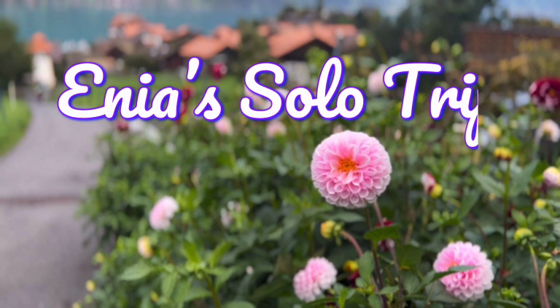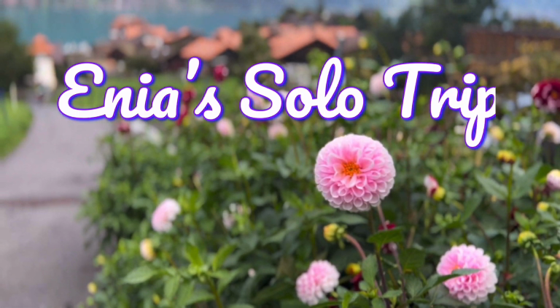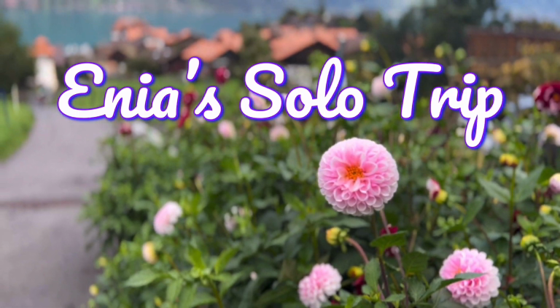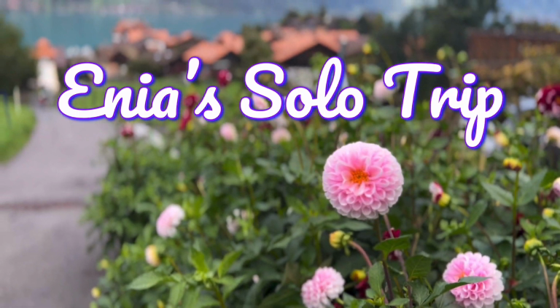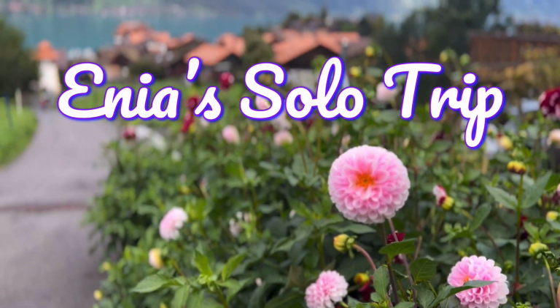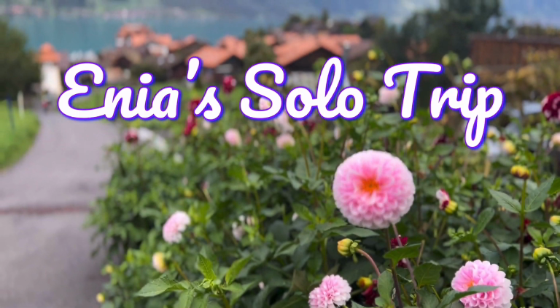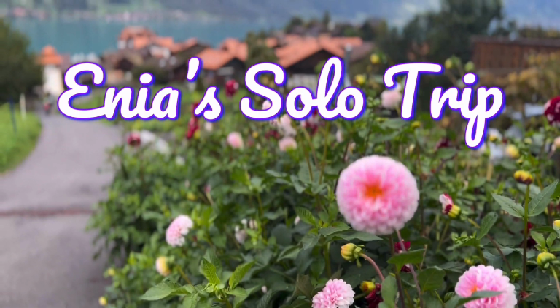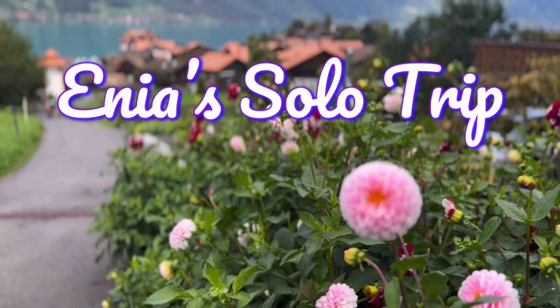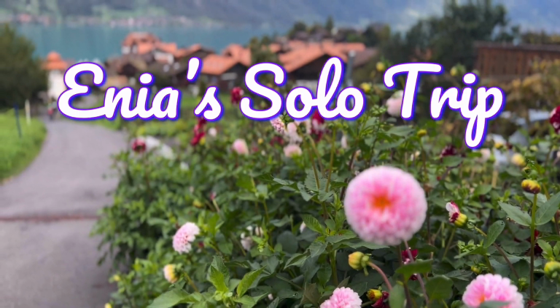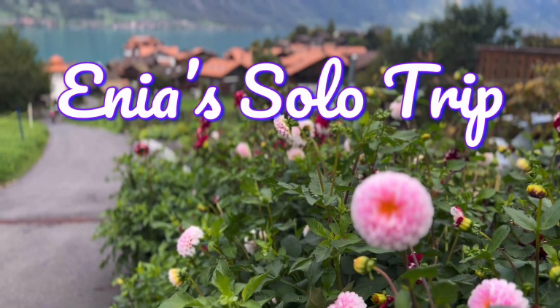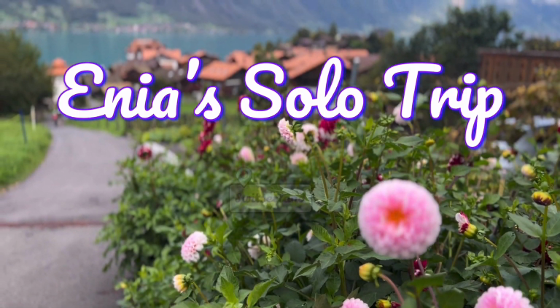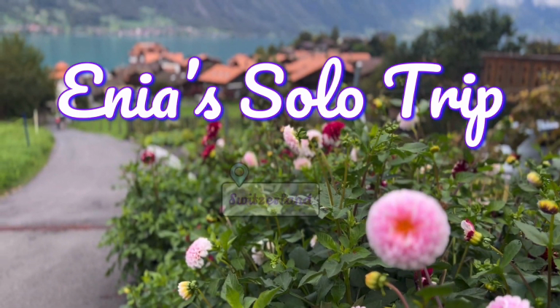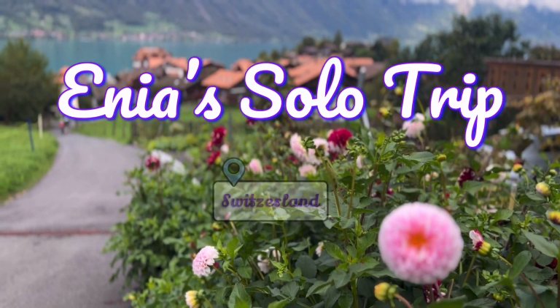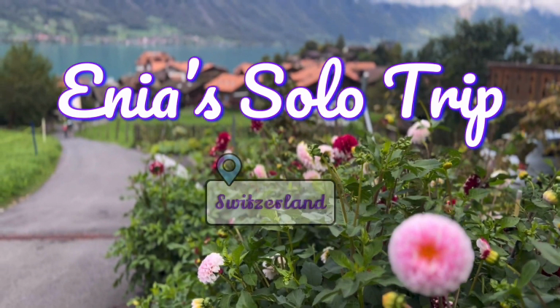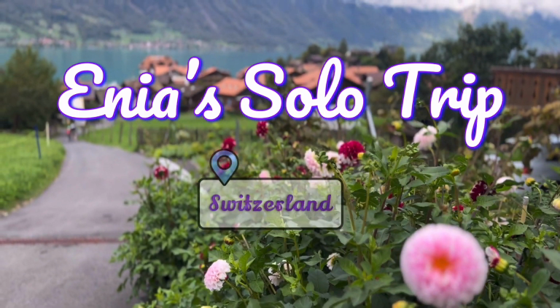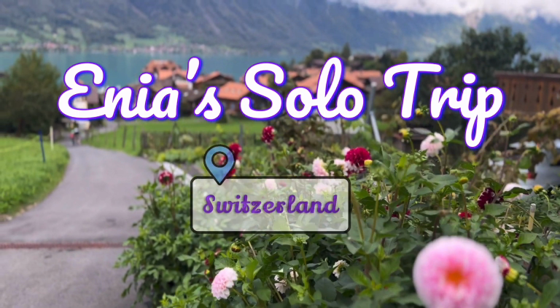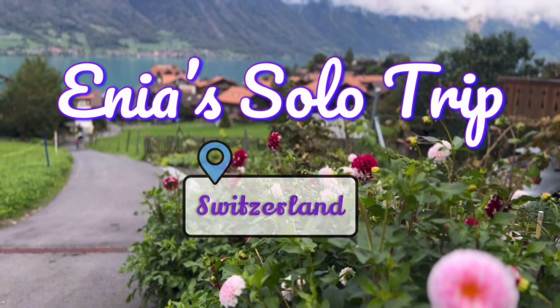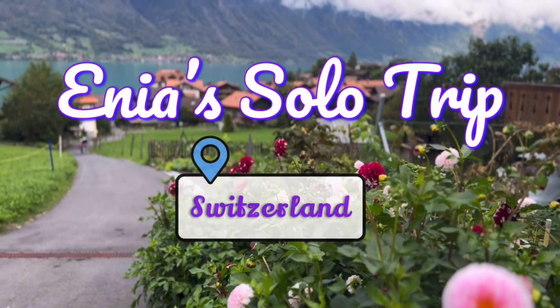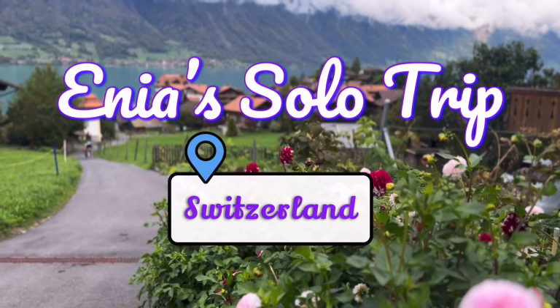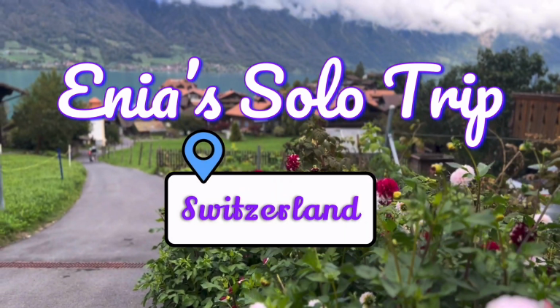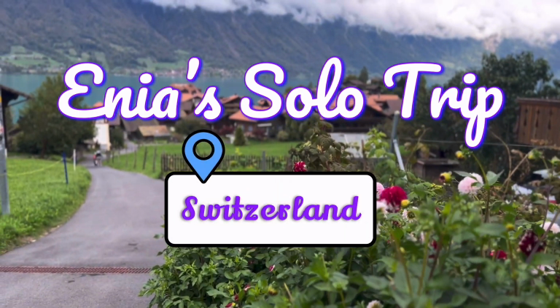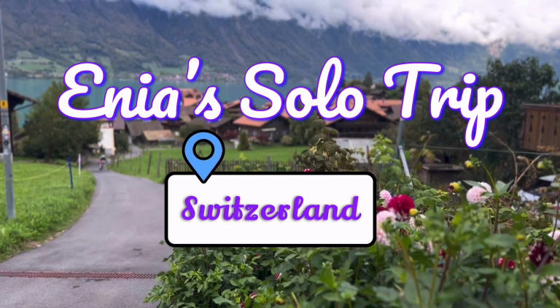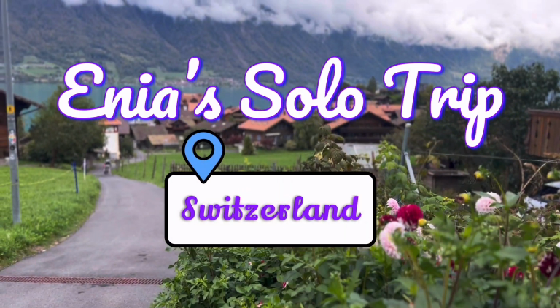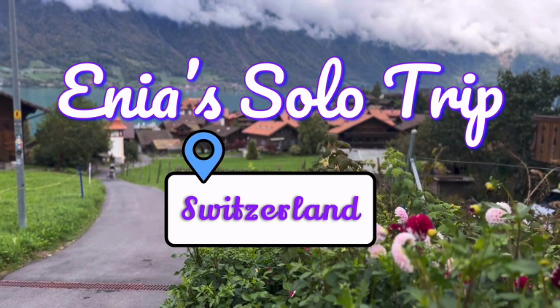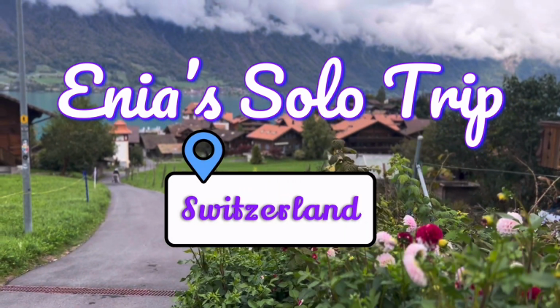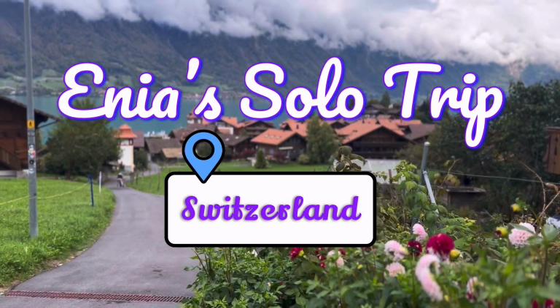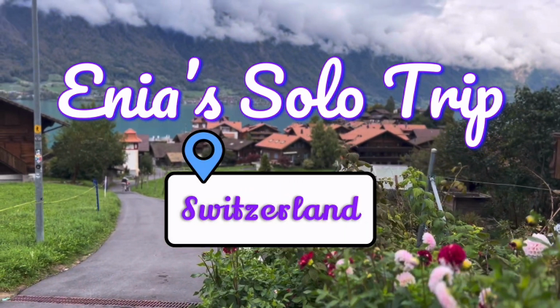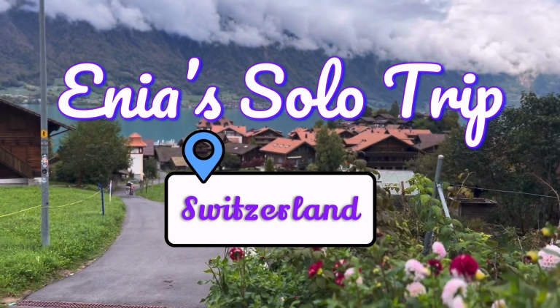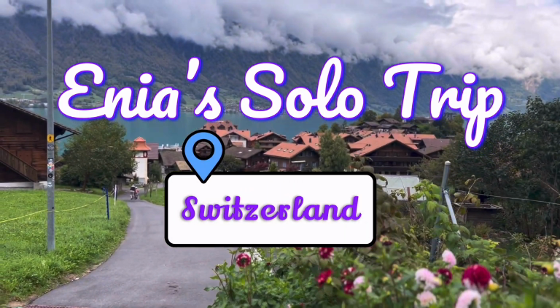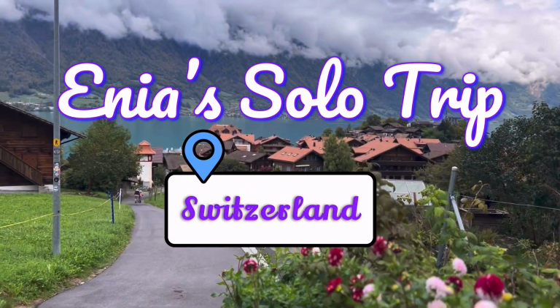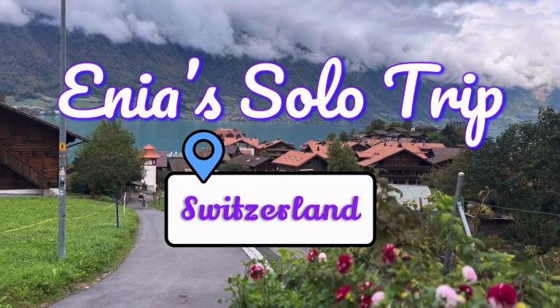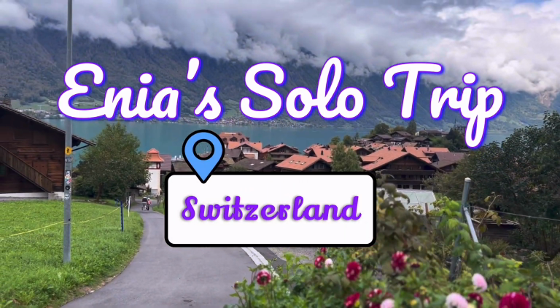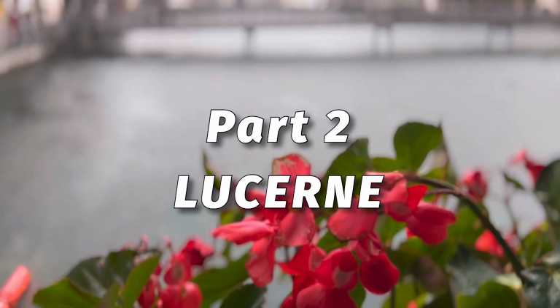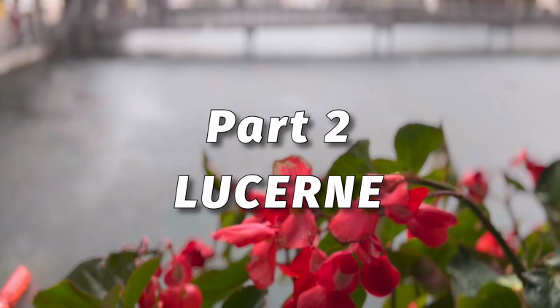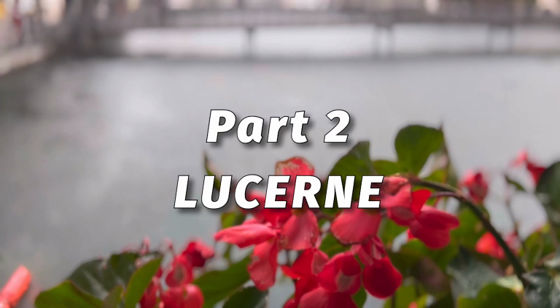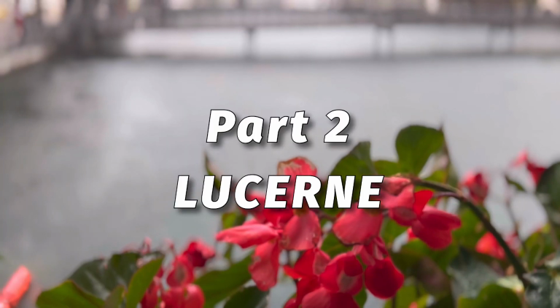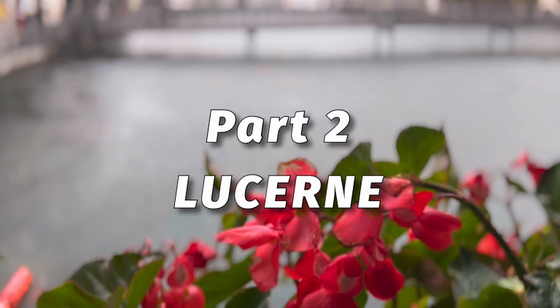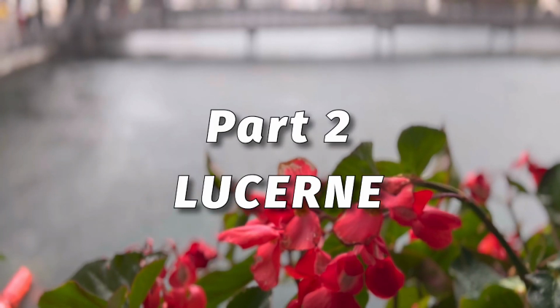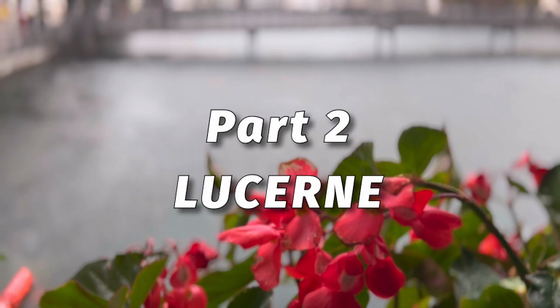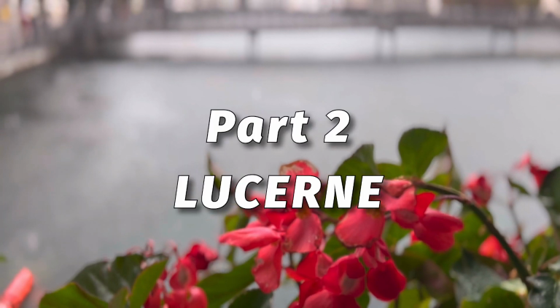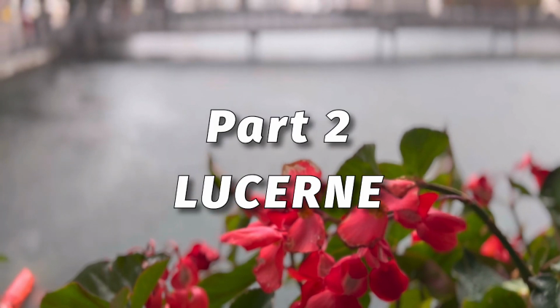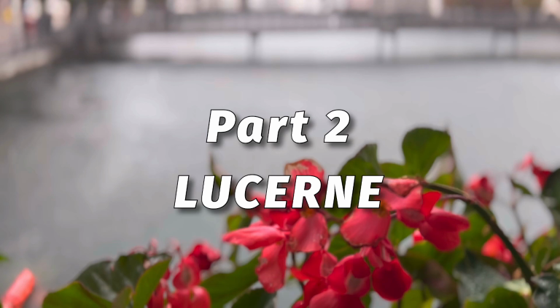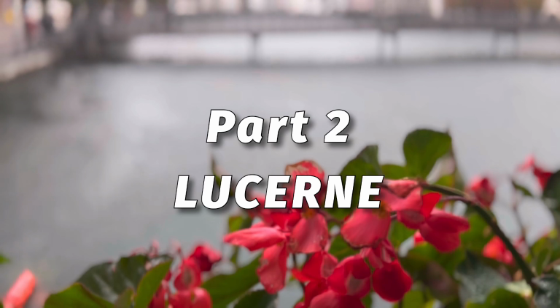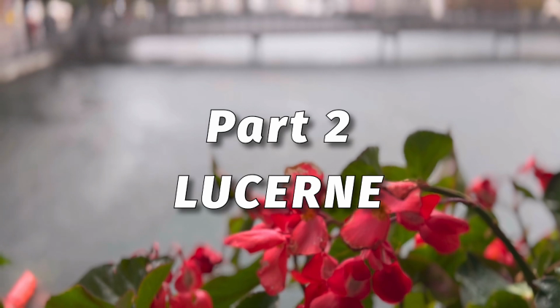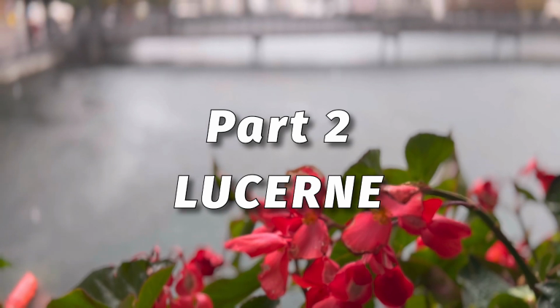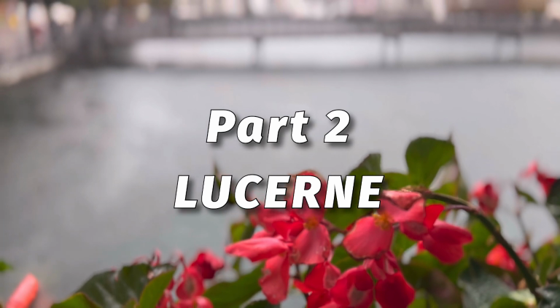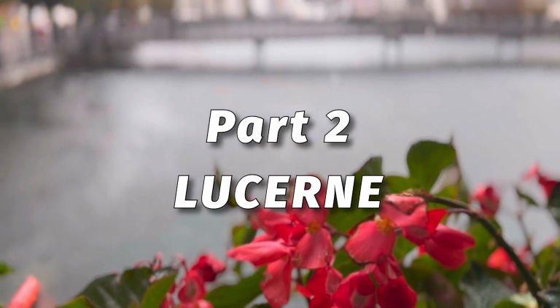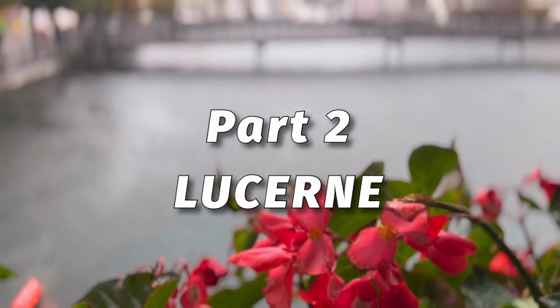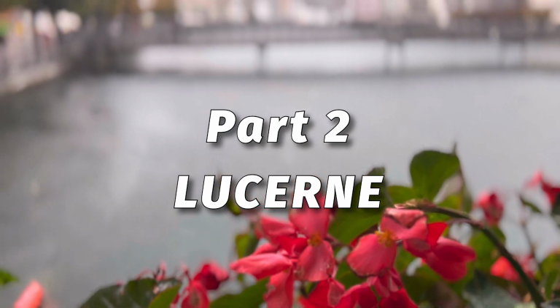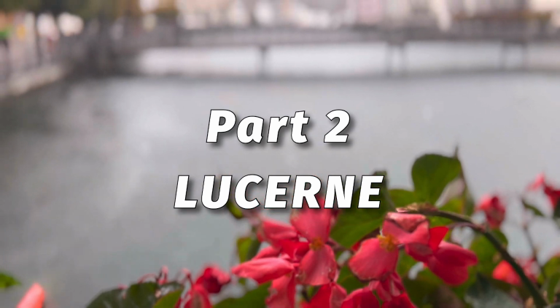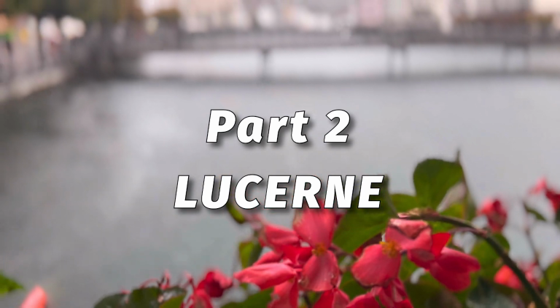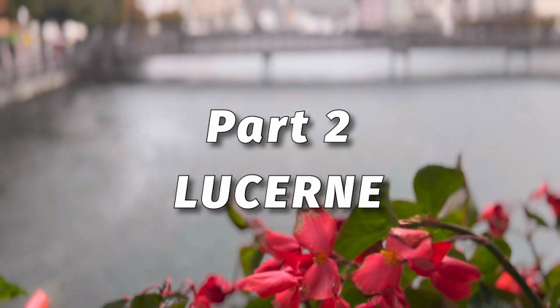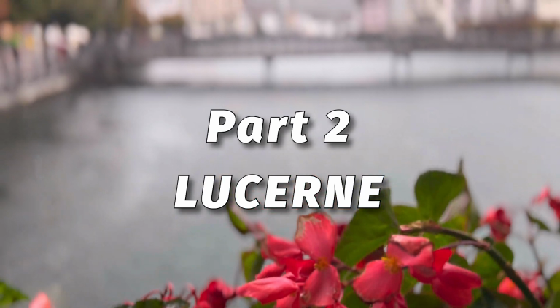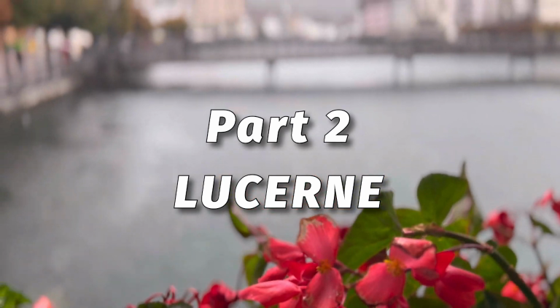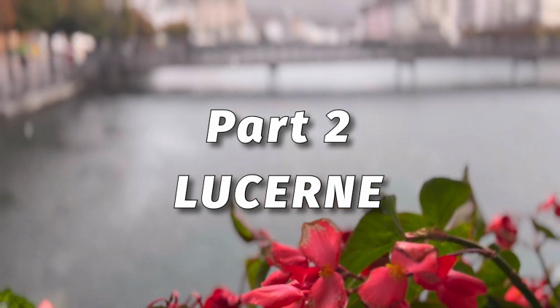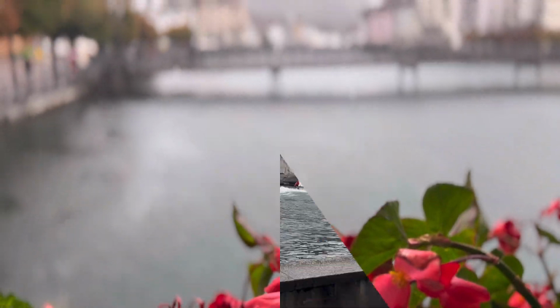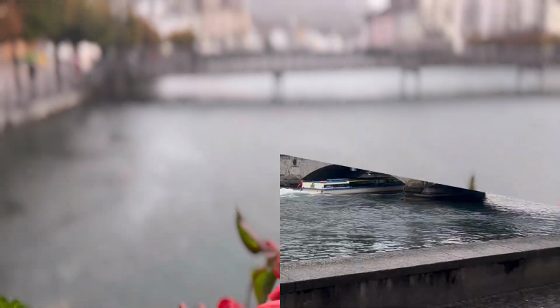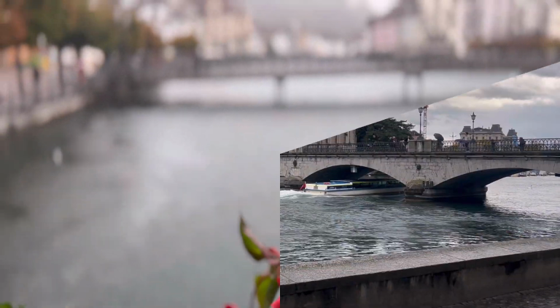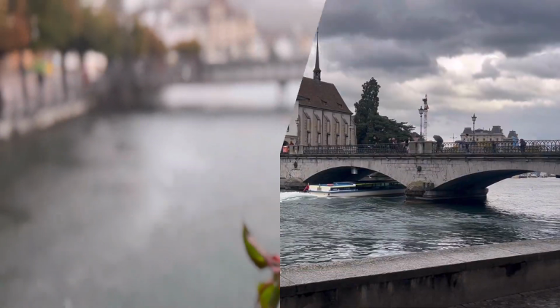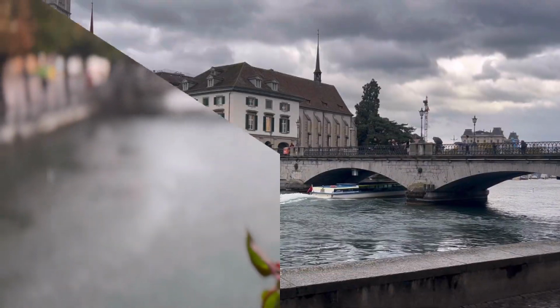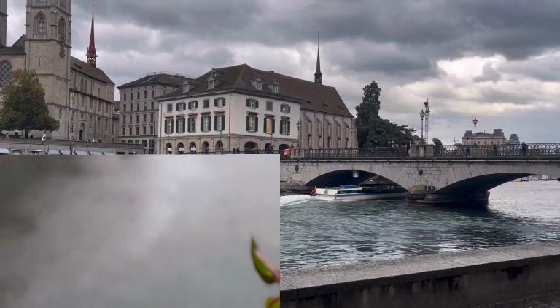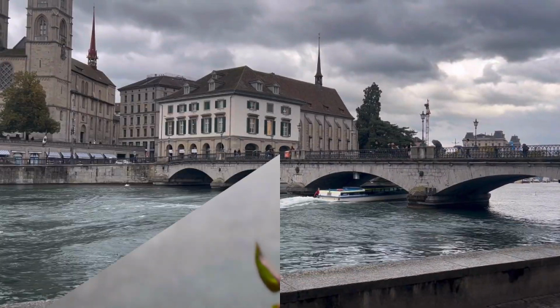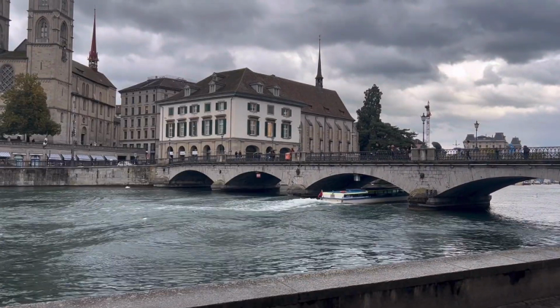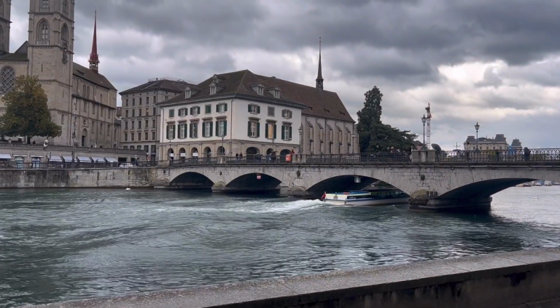In this second part of my vlog, I'll be visiting Luzern and discuss the highs and lows of traveling.